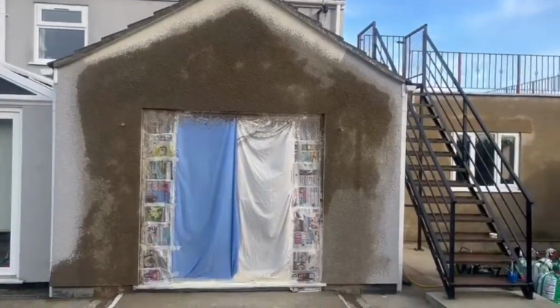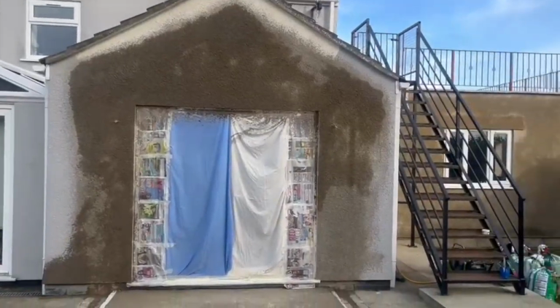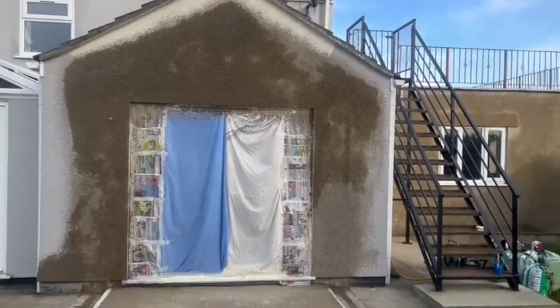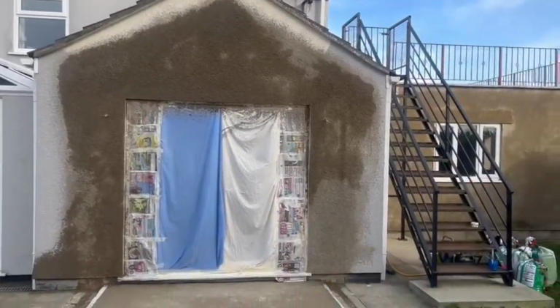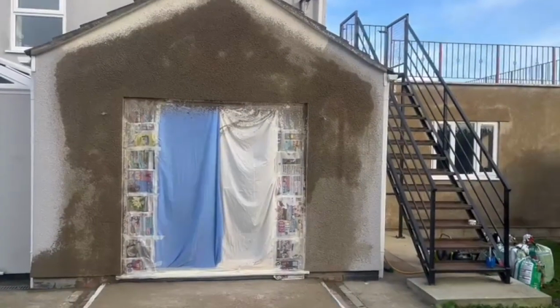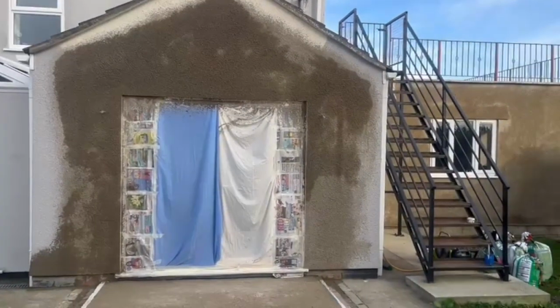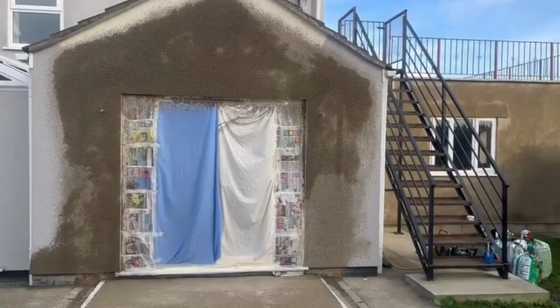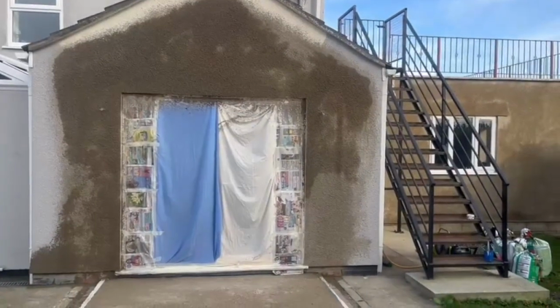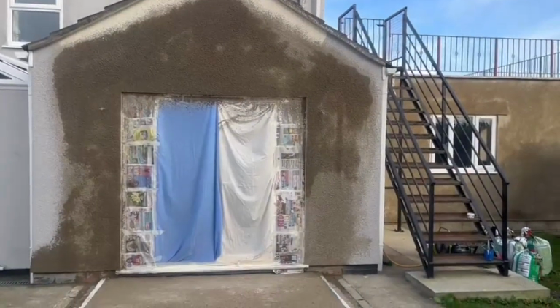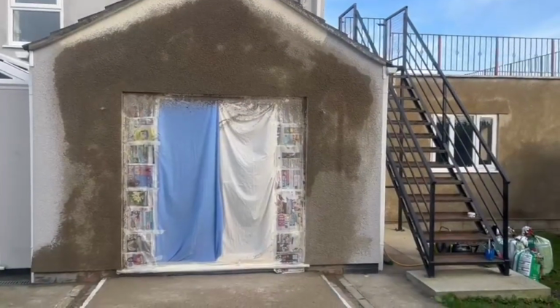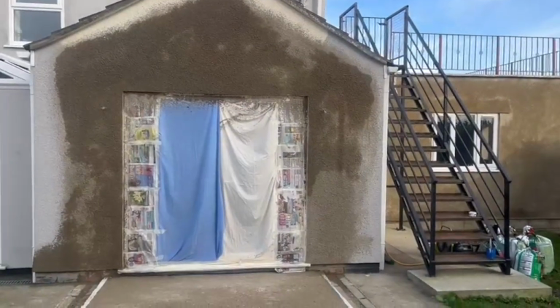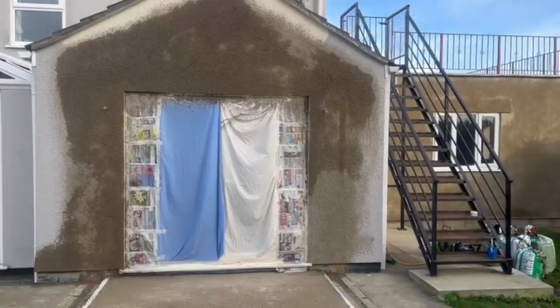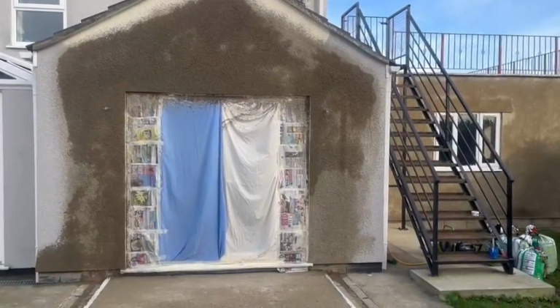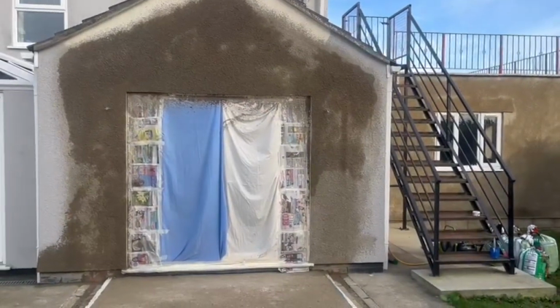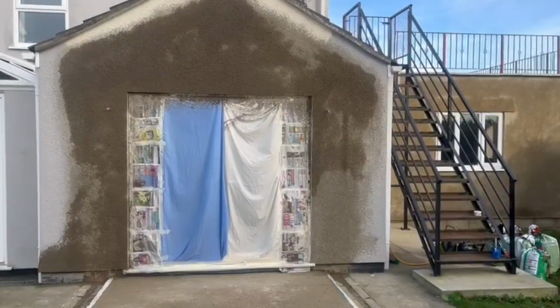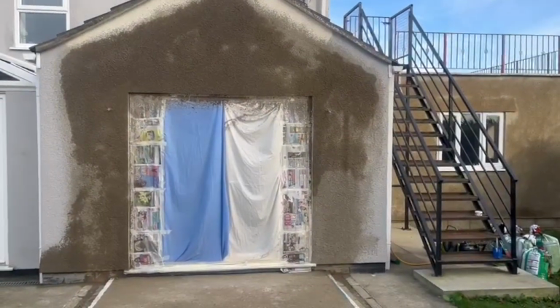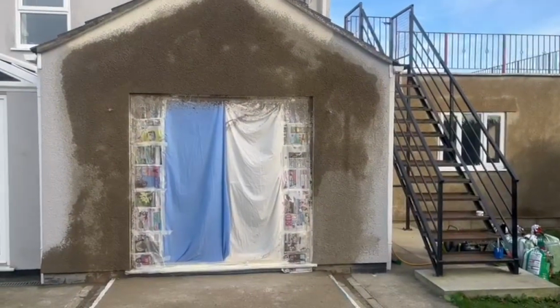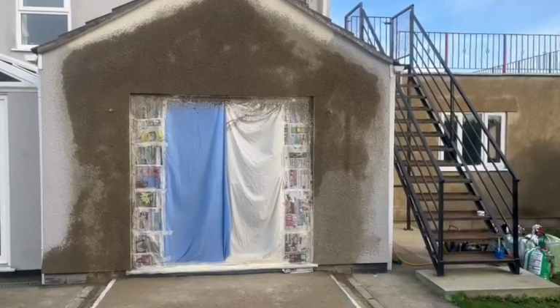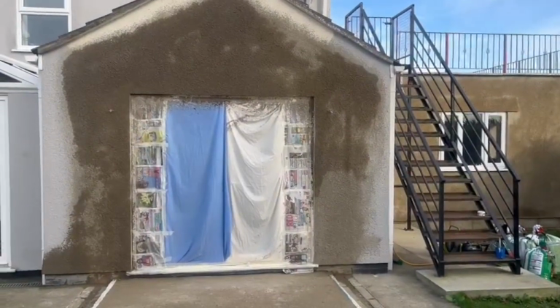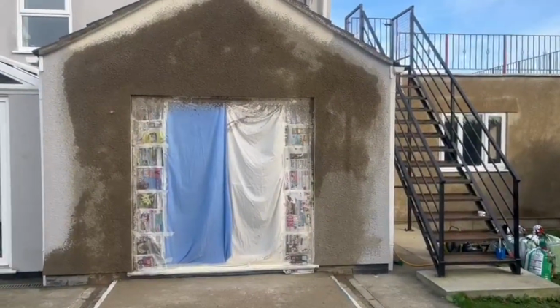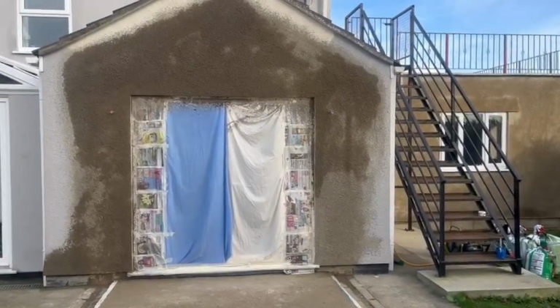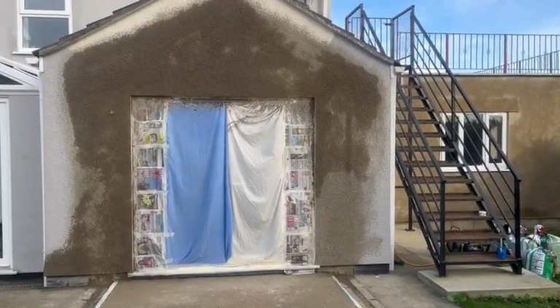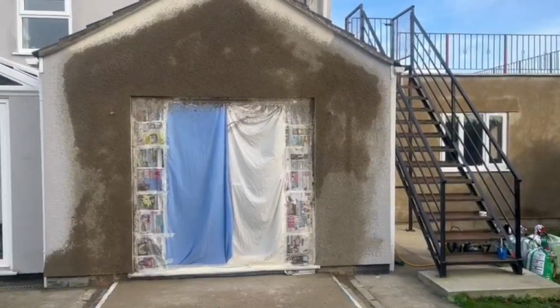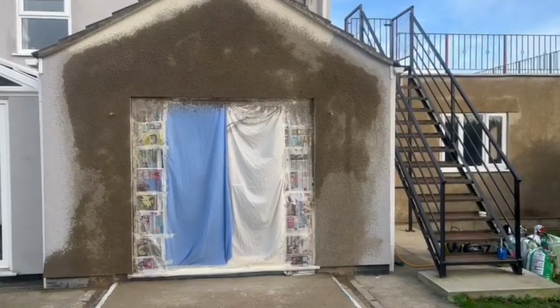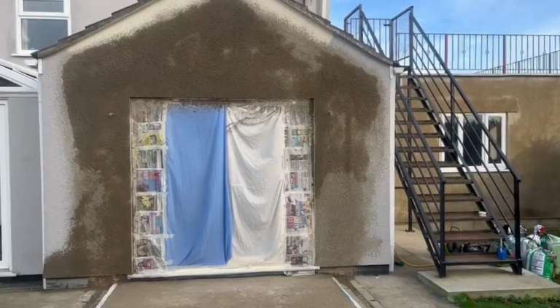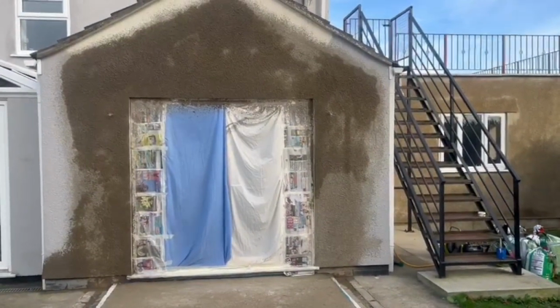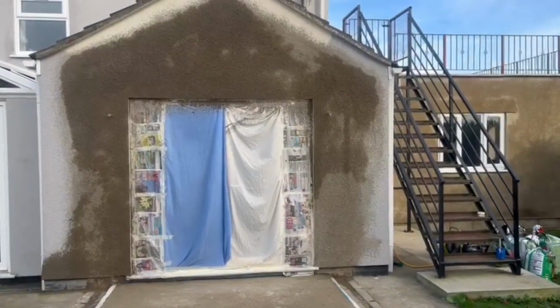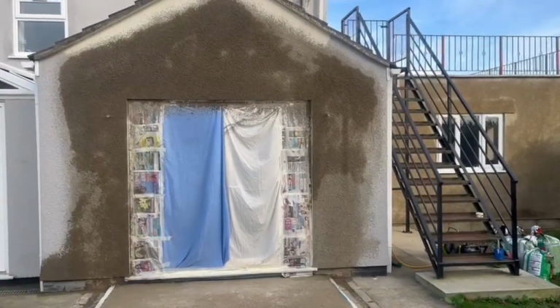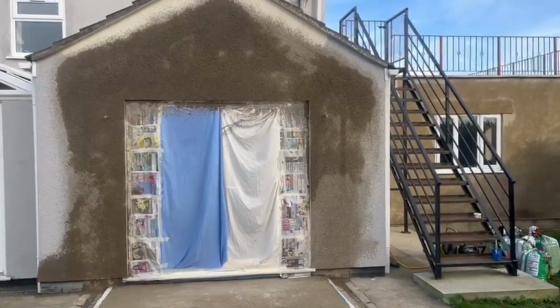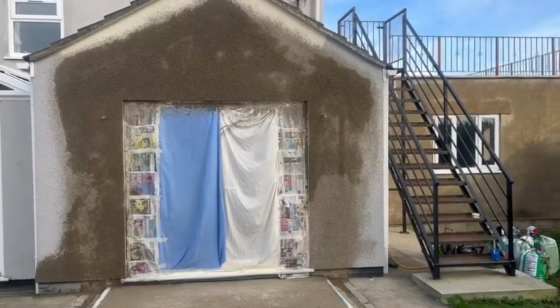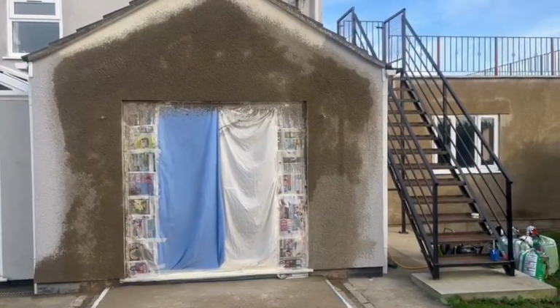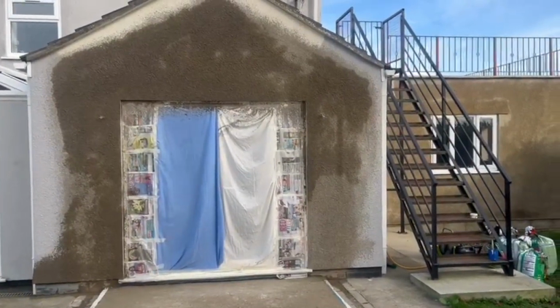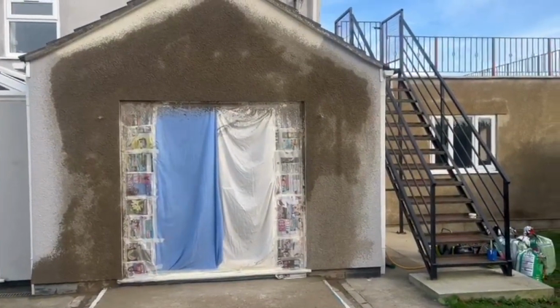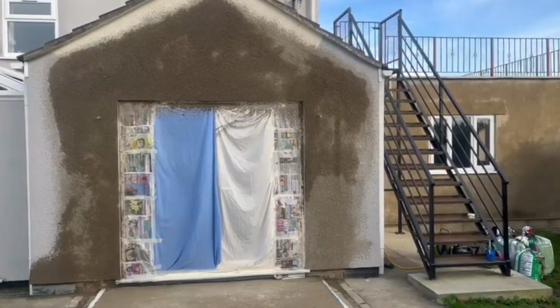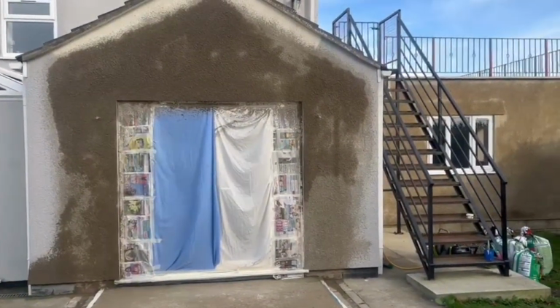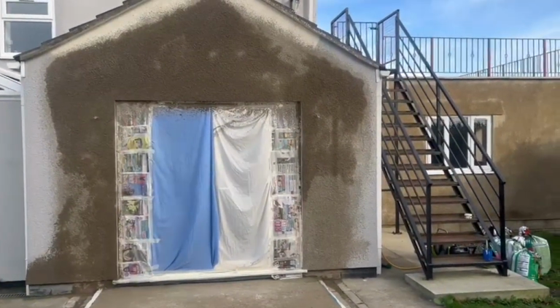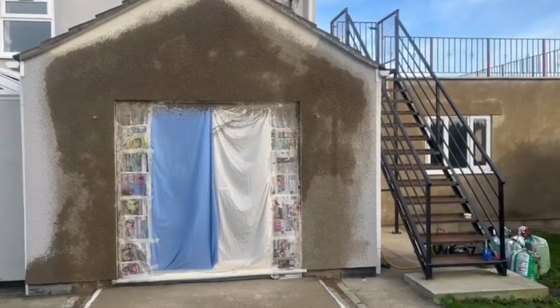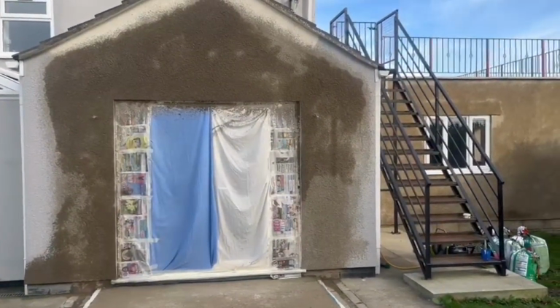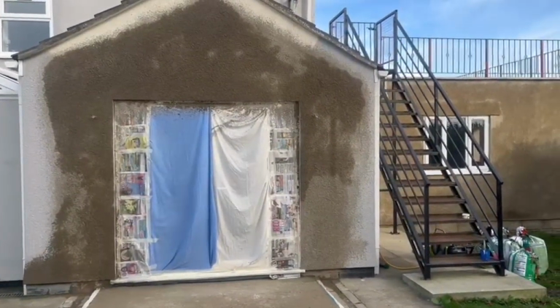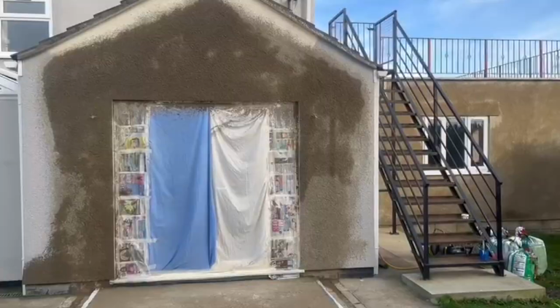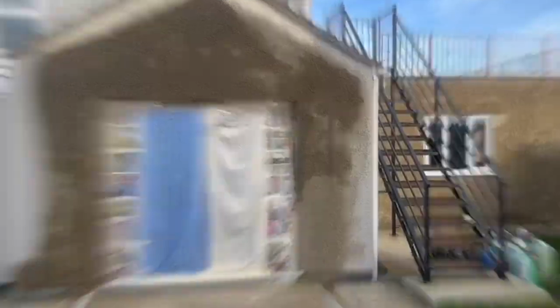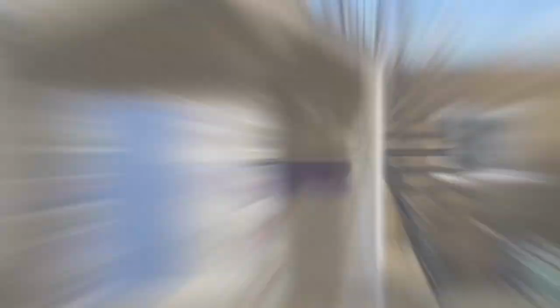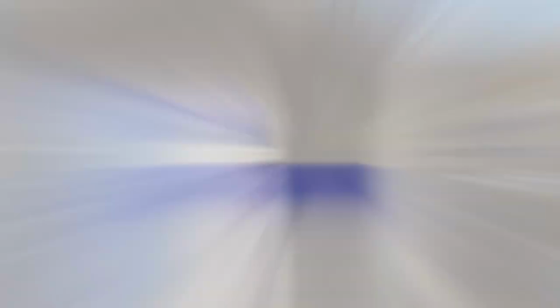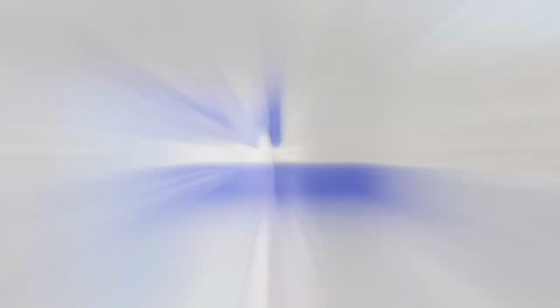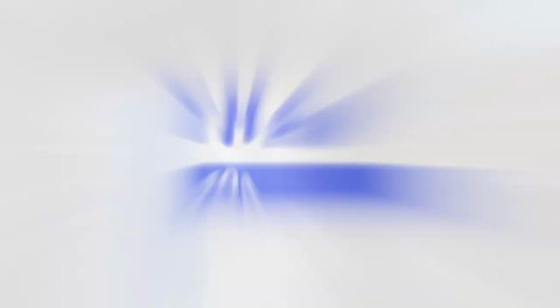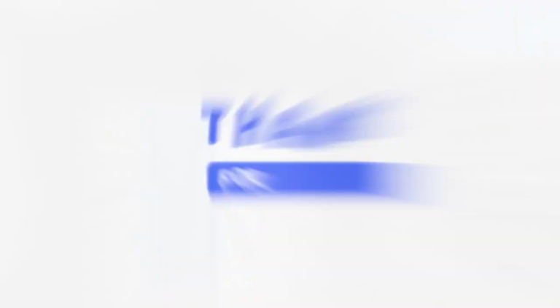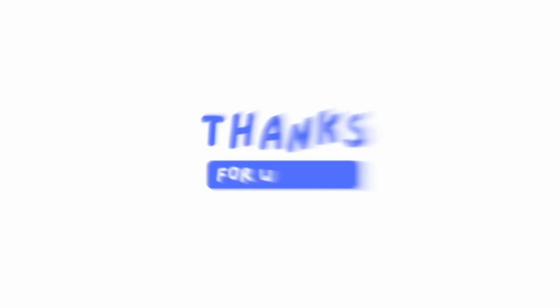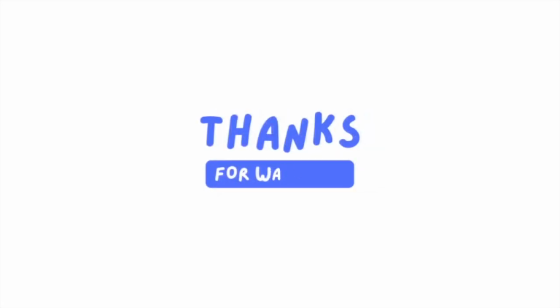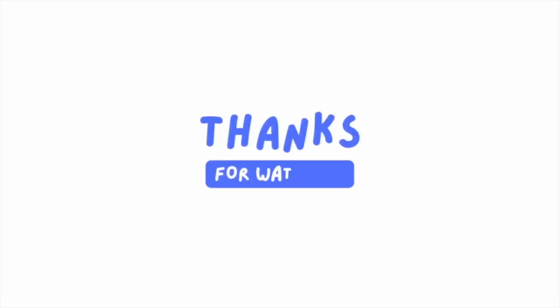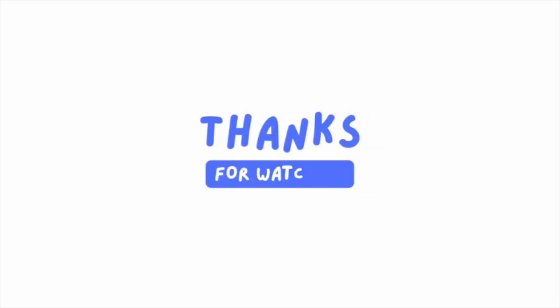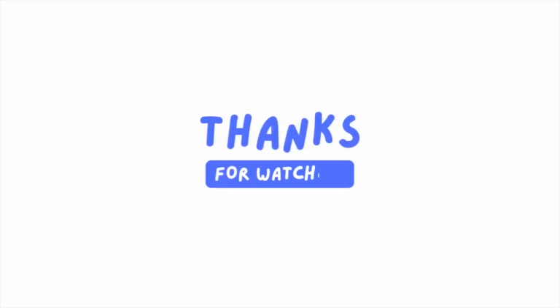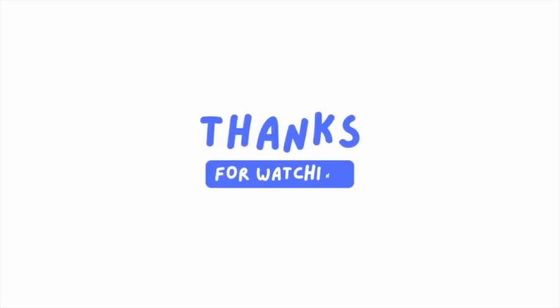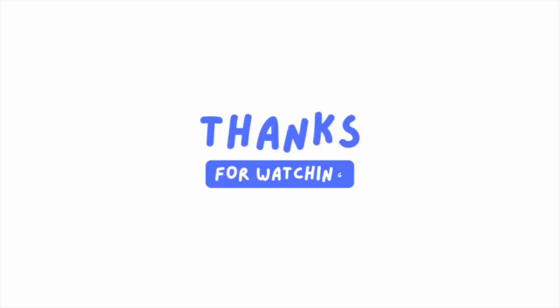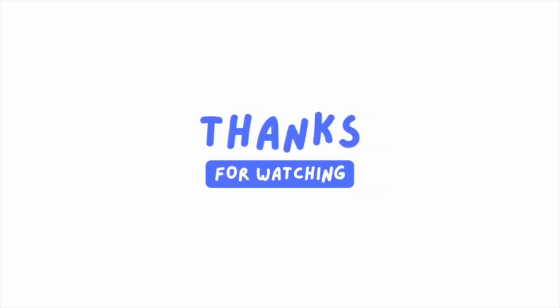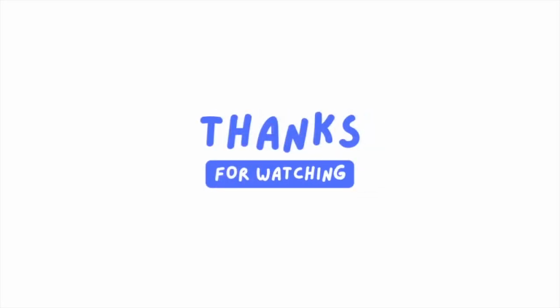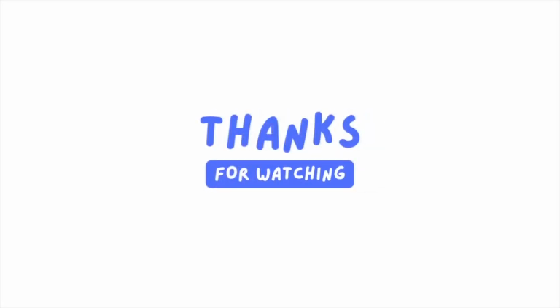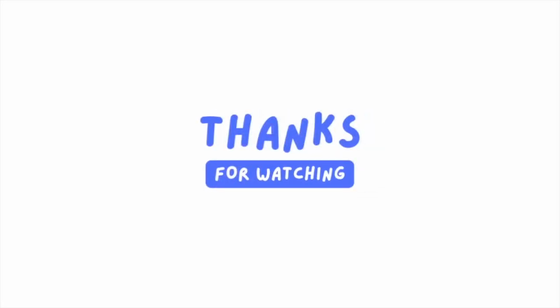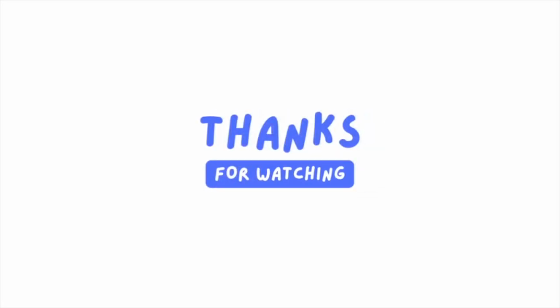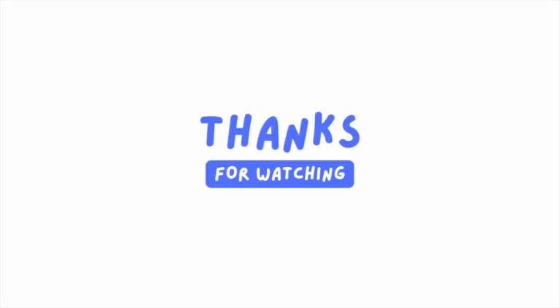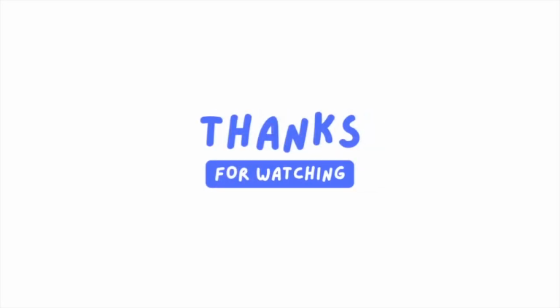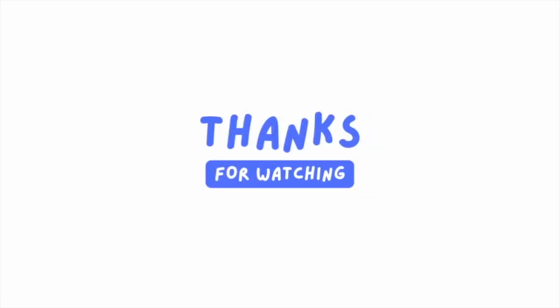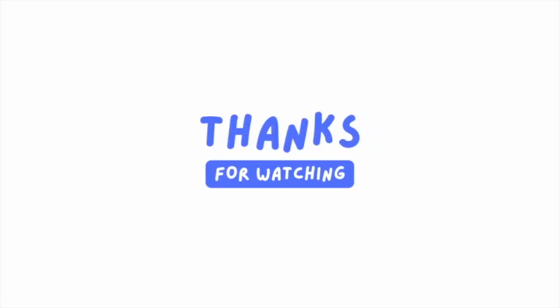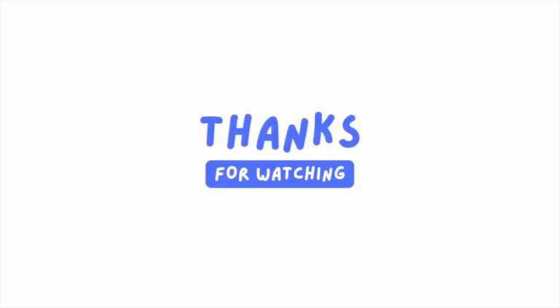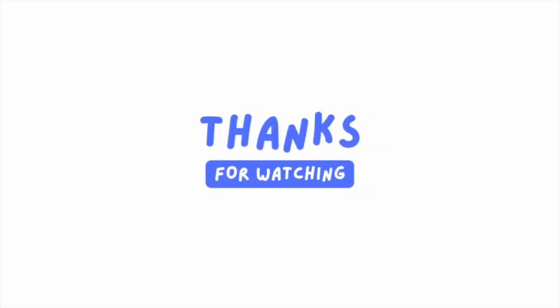Thanks for watching Dobson's DIY. I'll see you in the next one. Bye-bye.